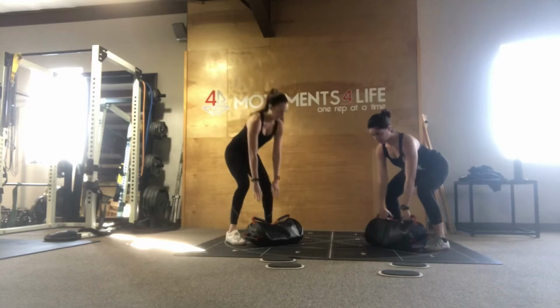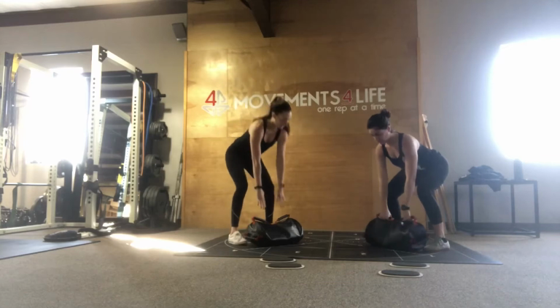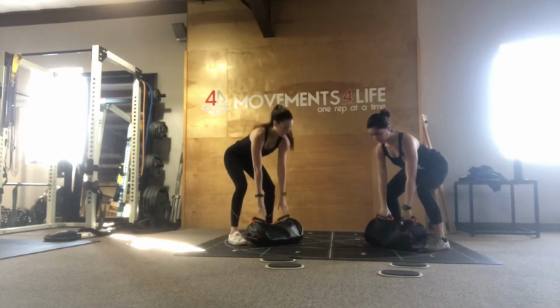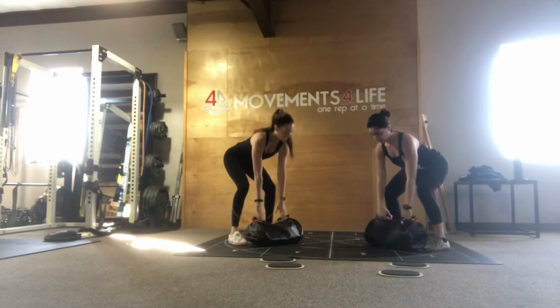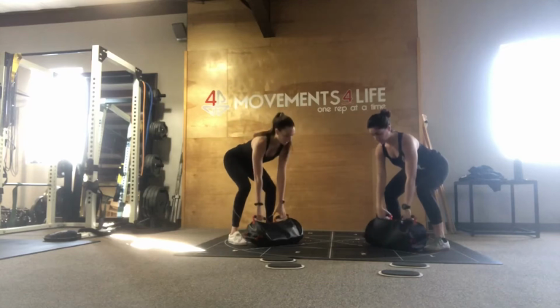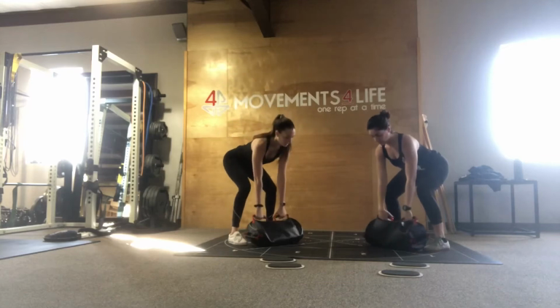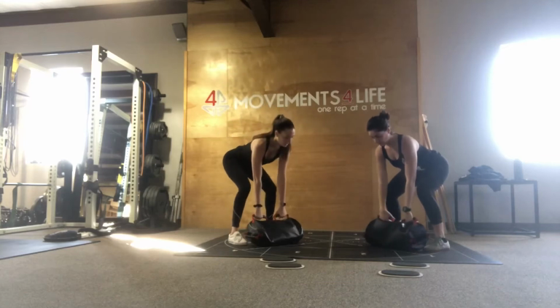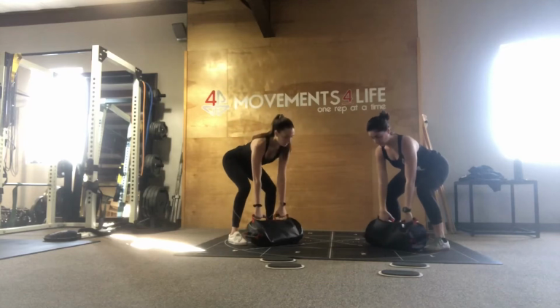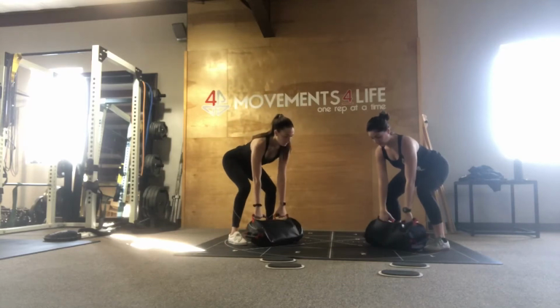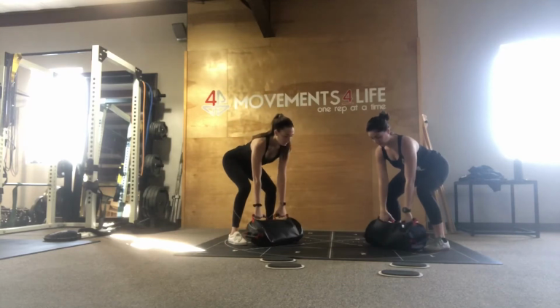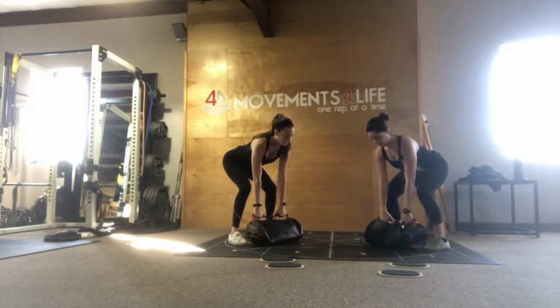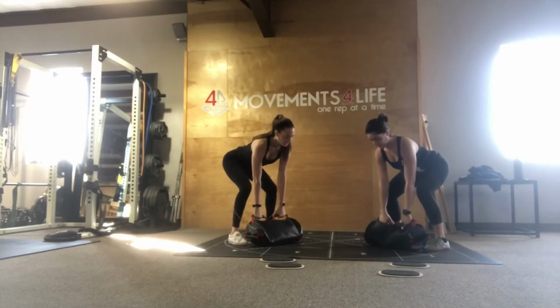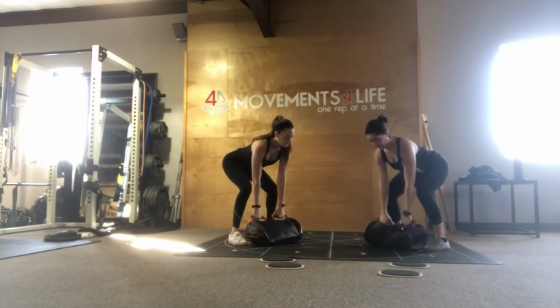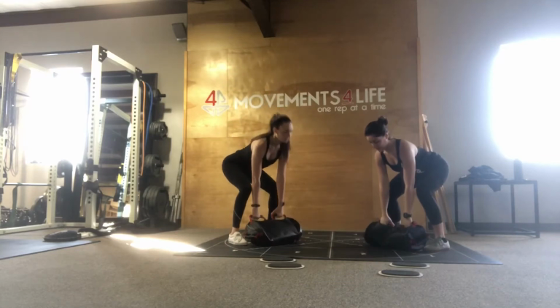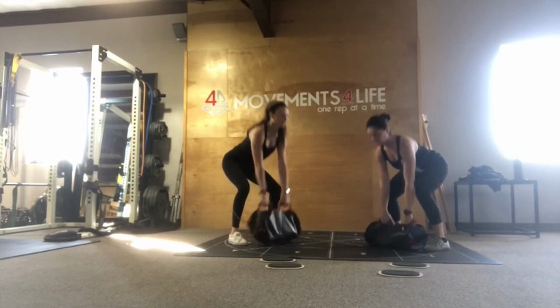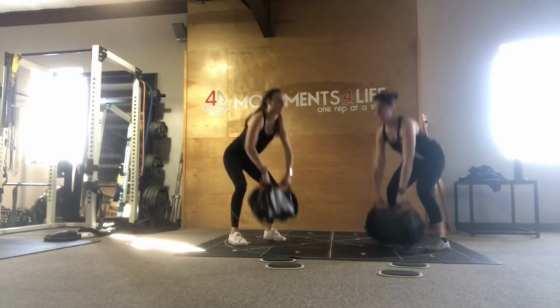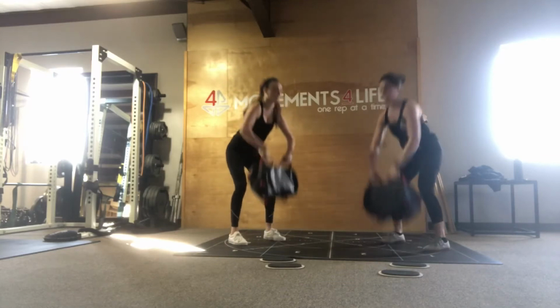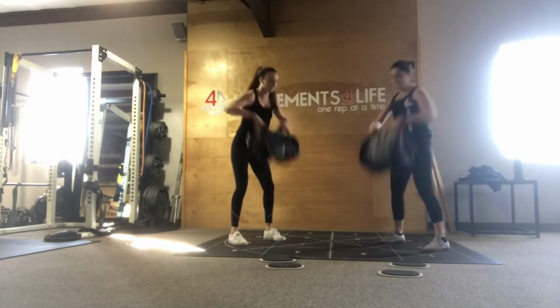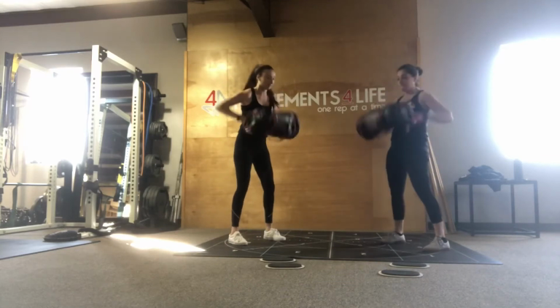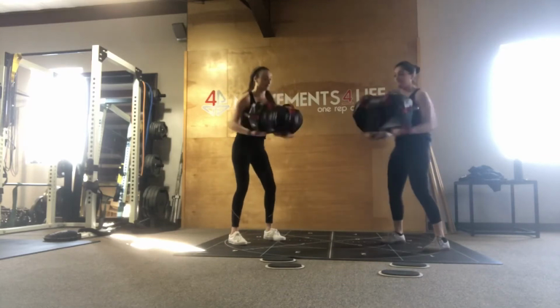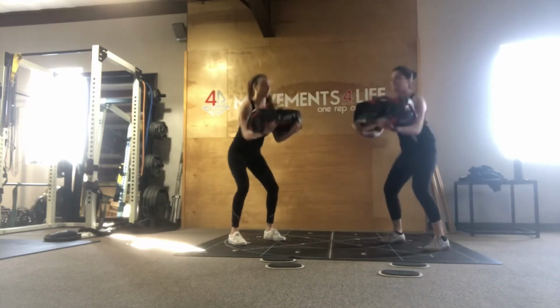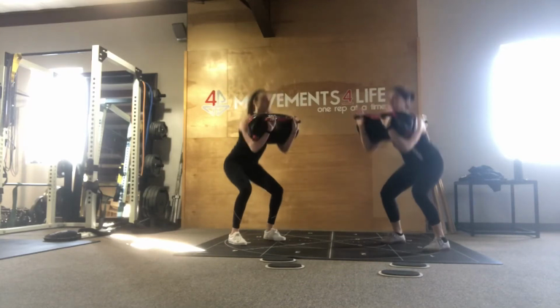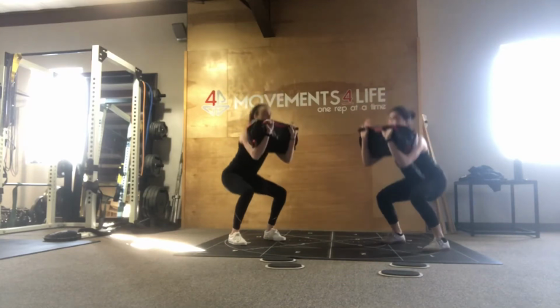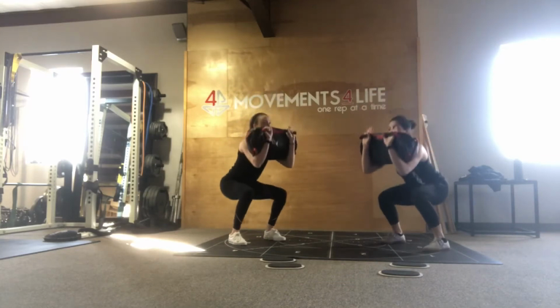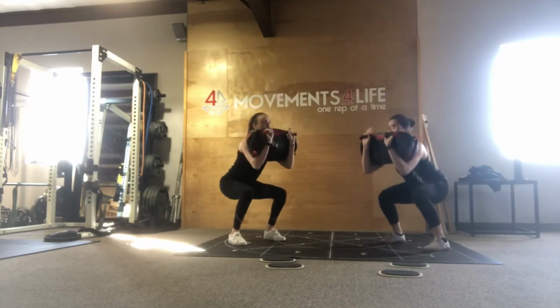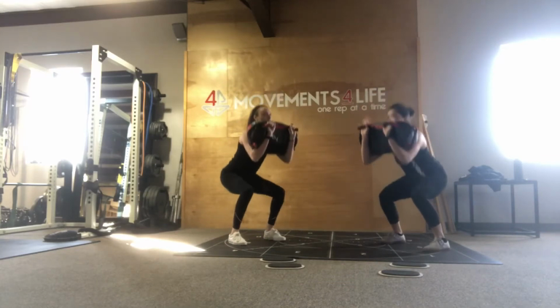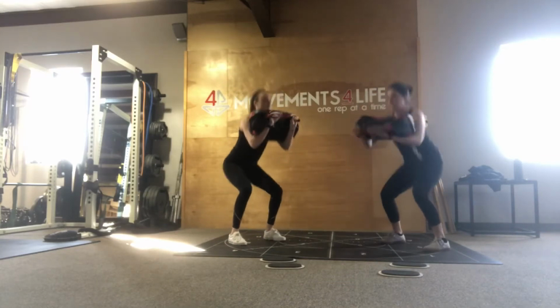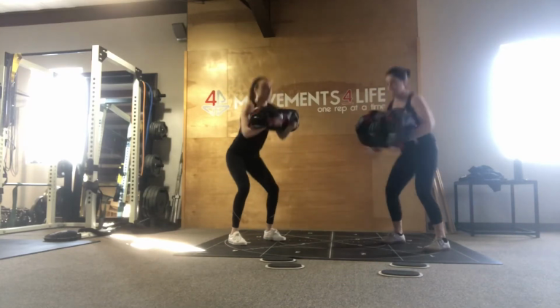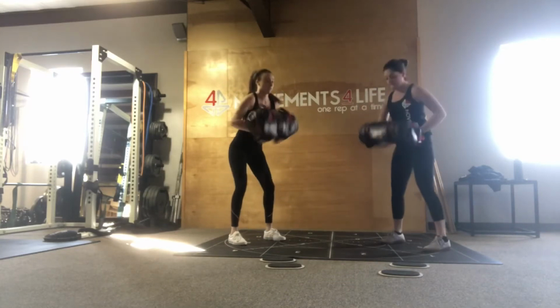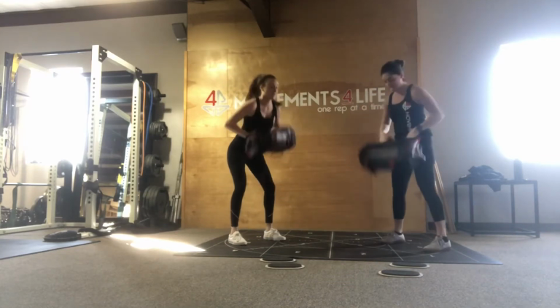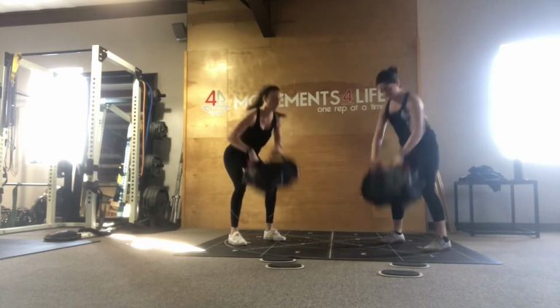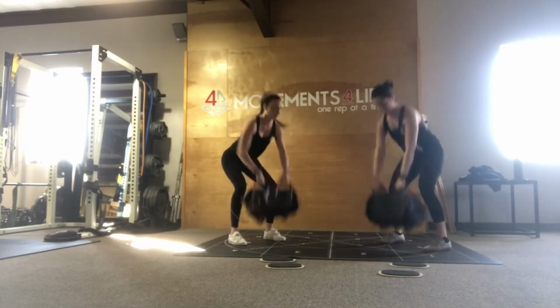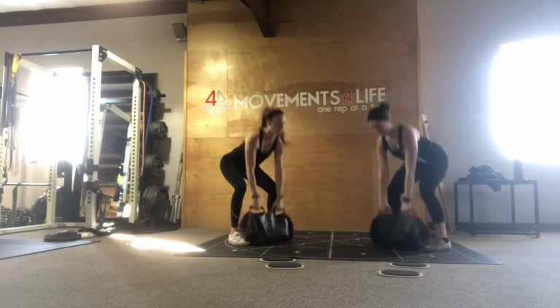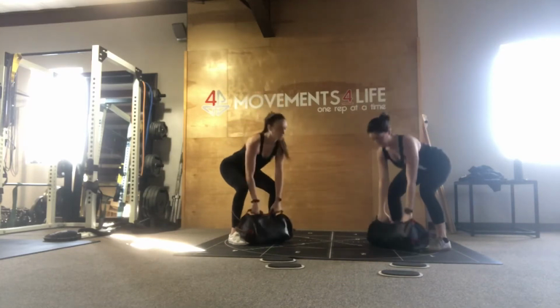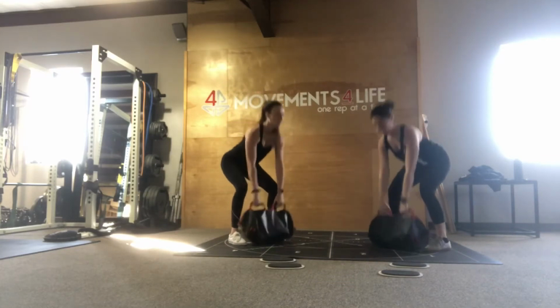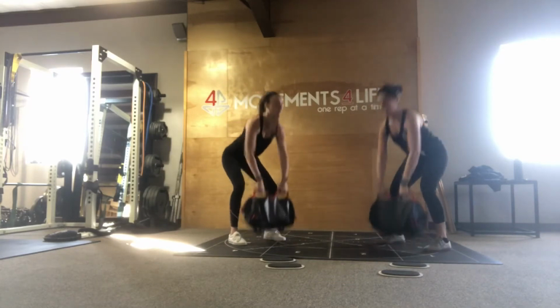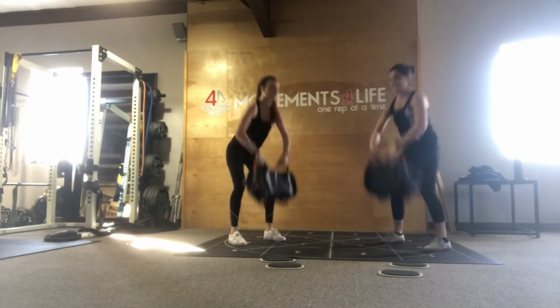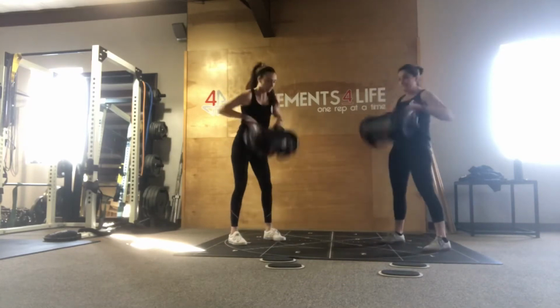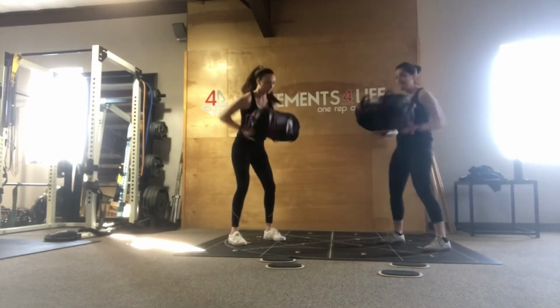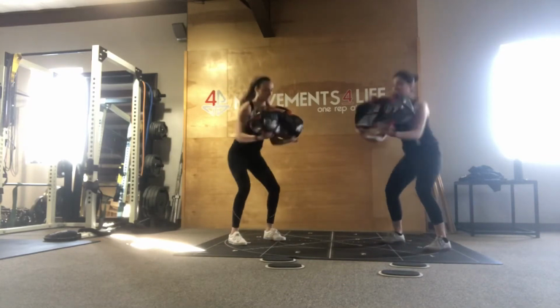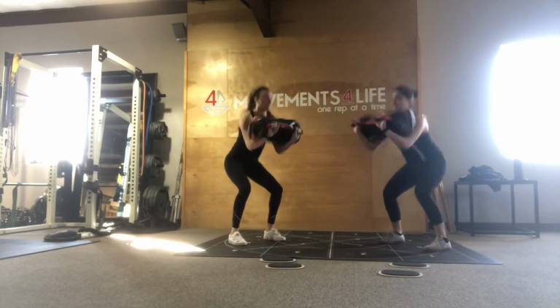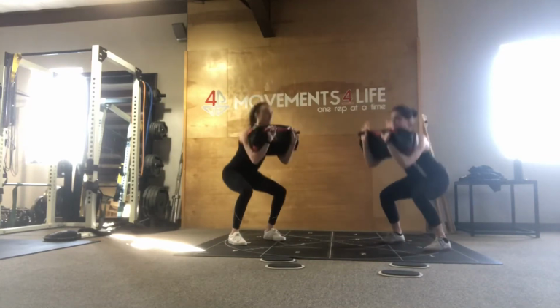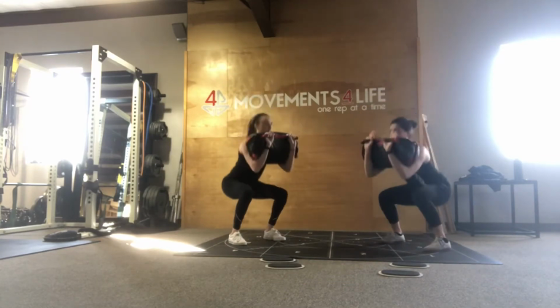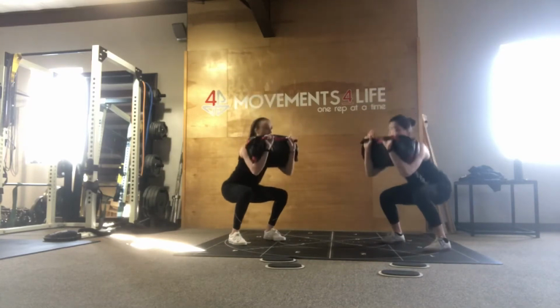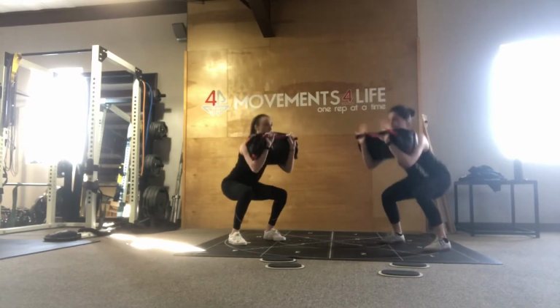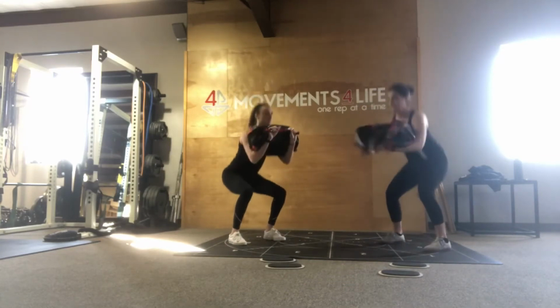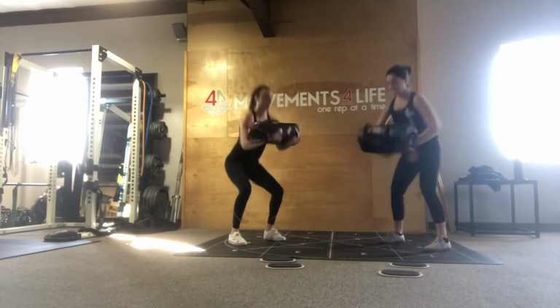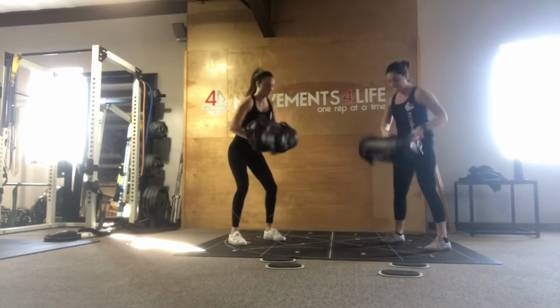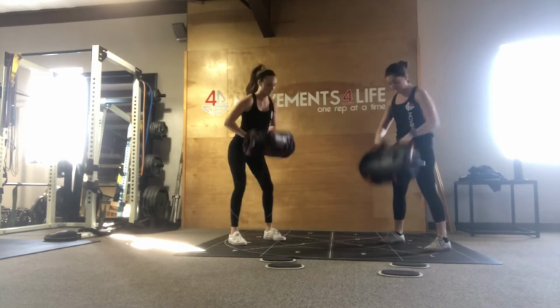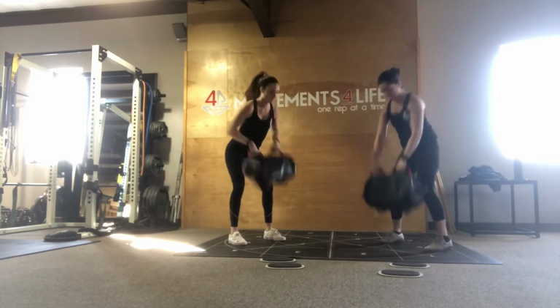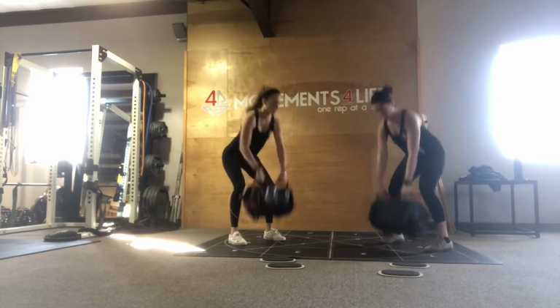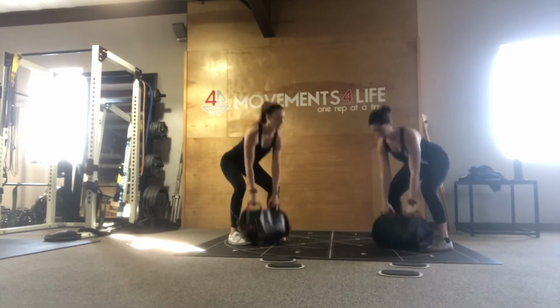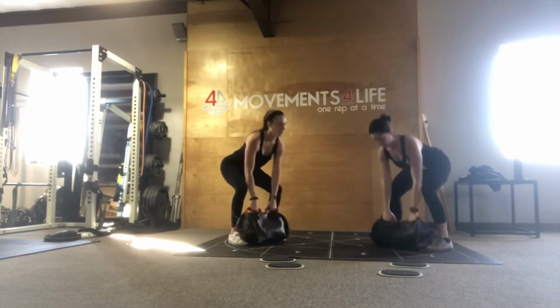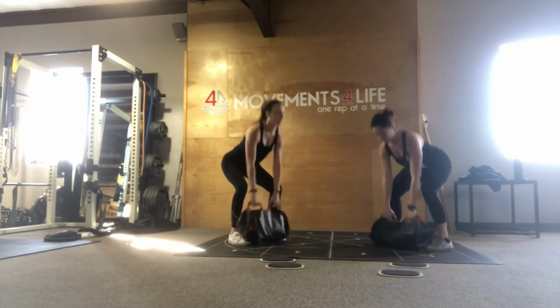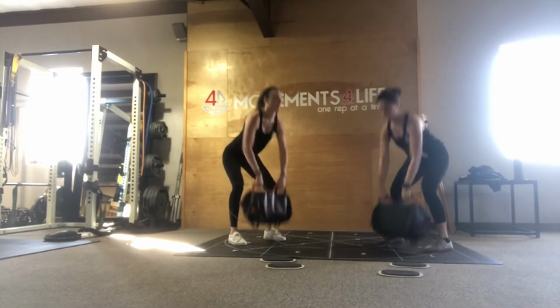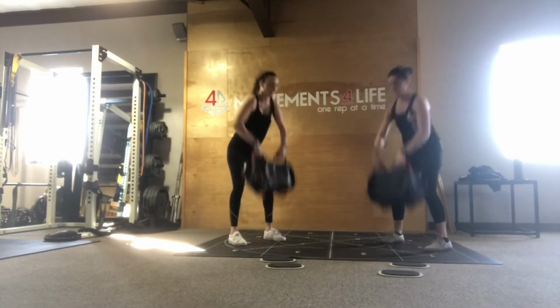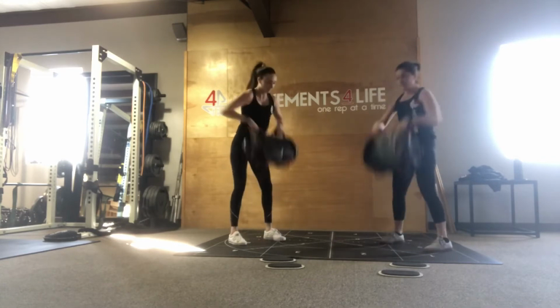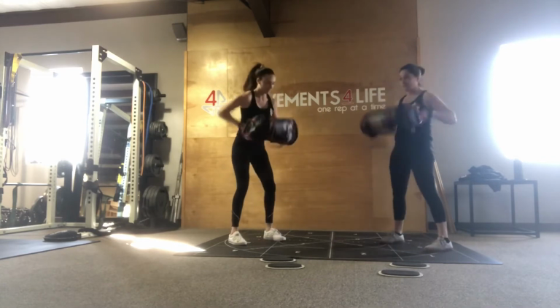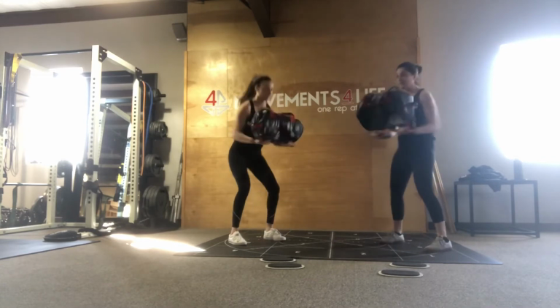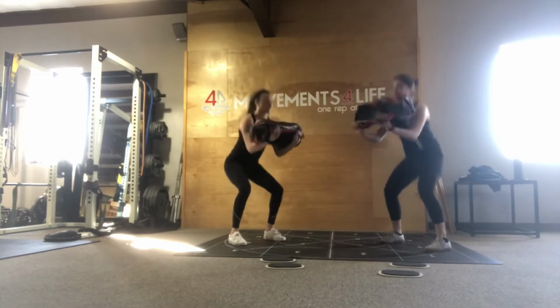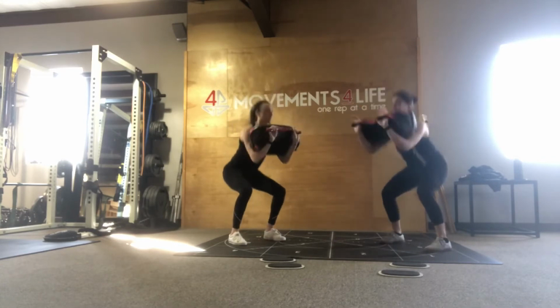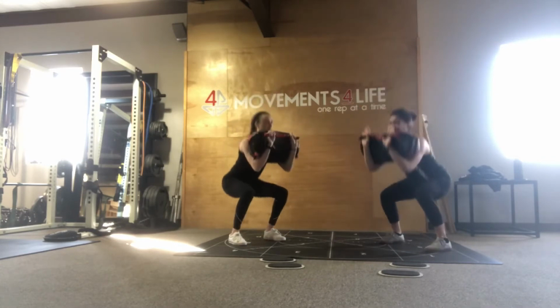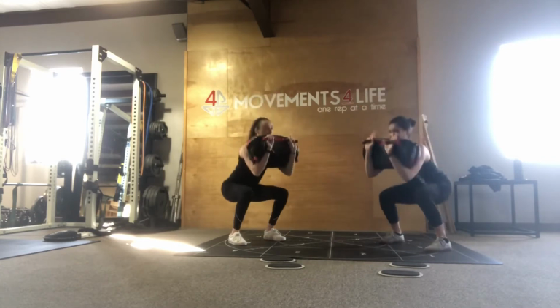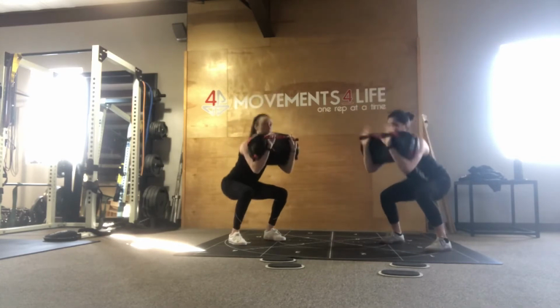Hey guys, this week's exercise will include a sandbag deadlift squat to a prone bilateral knee tuck in the transverse plane.